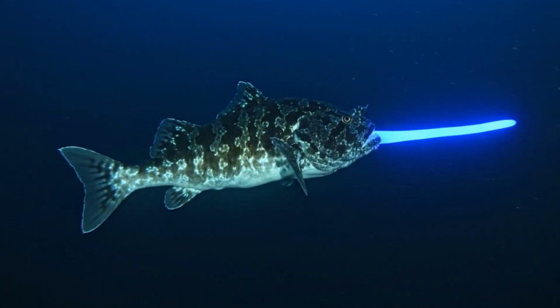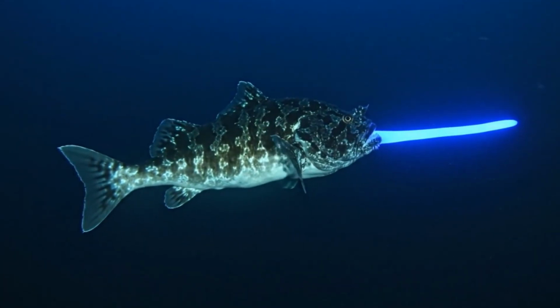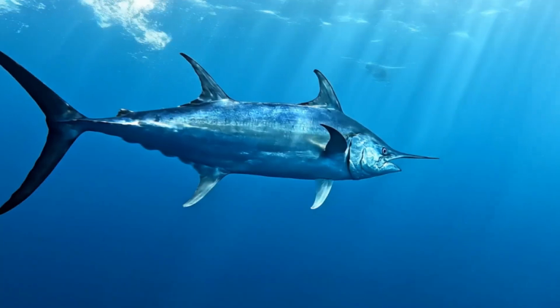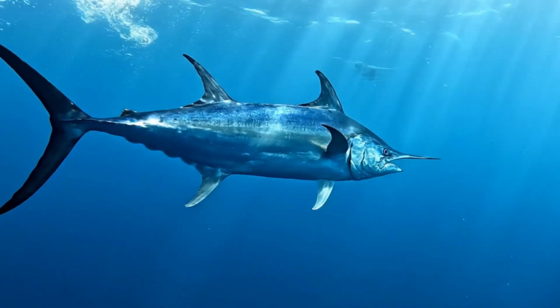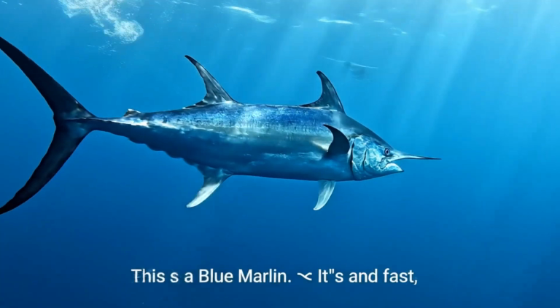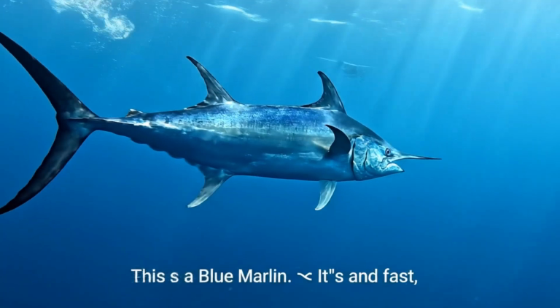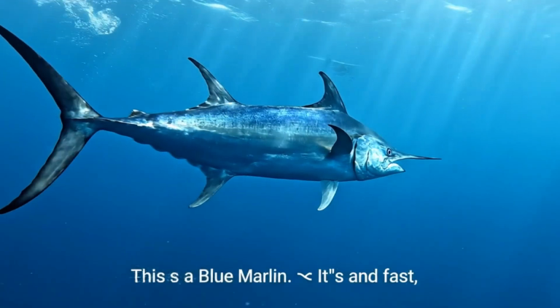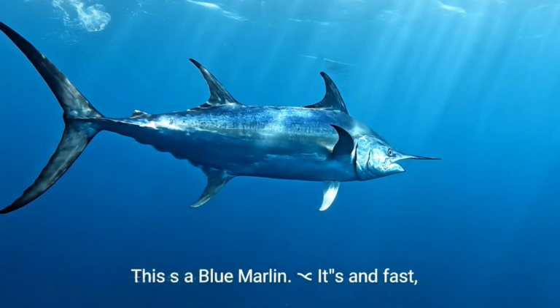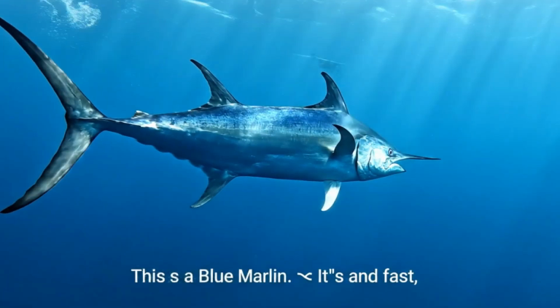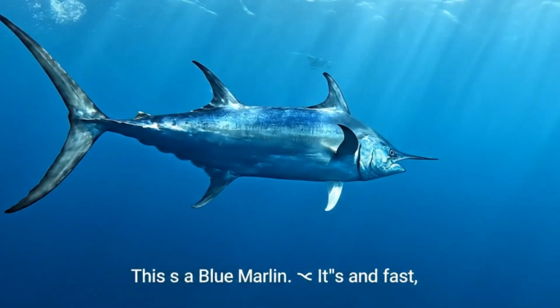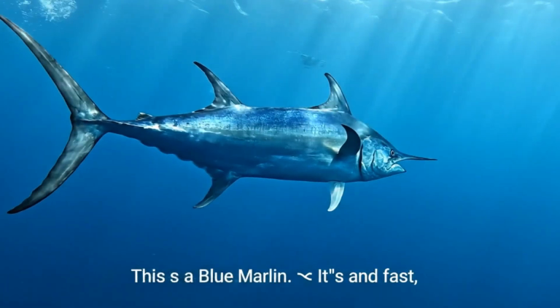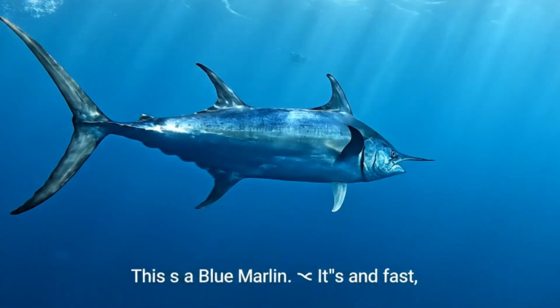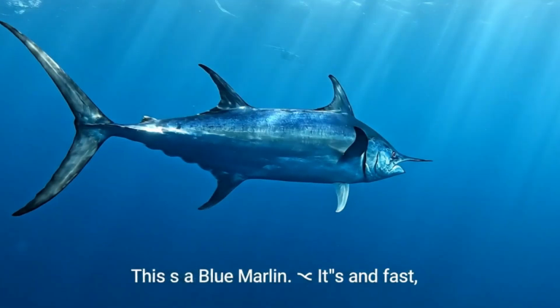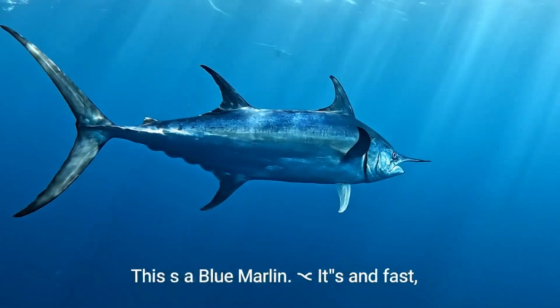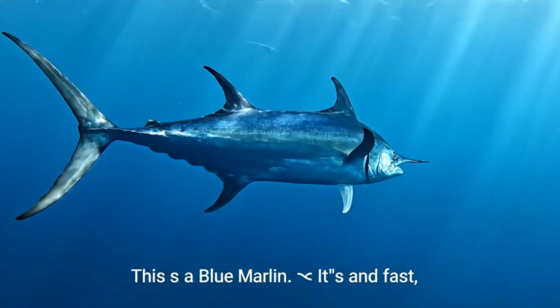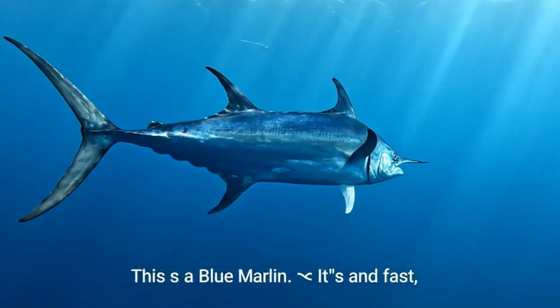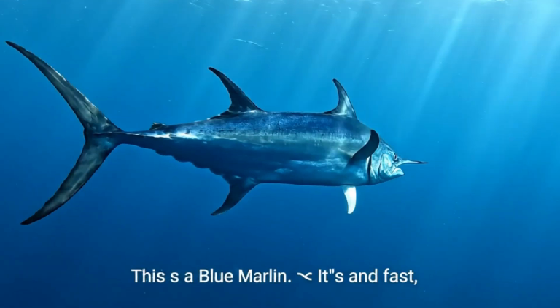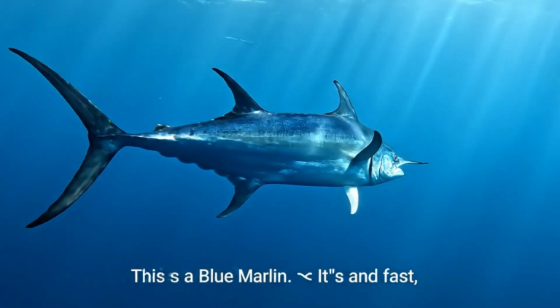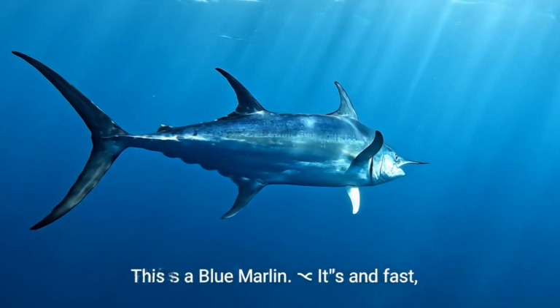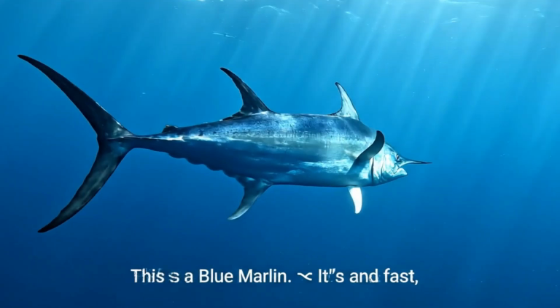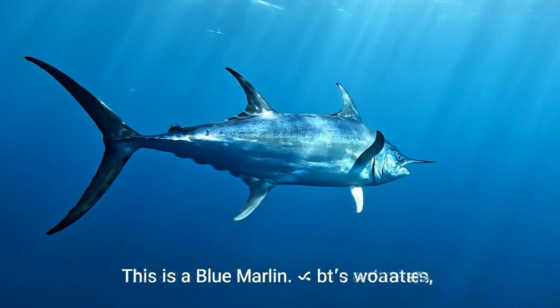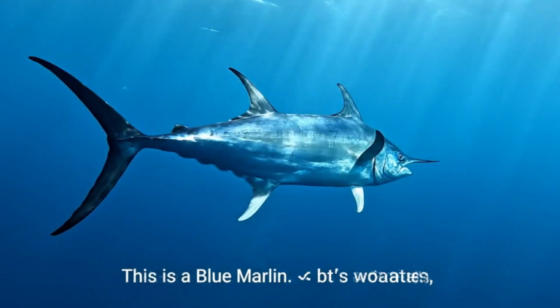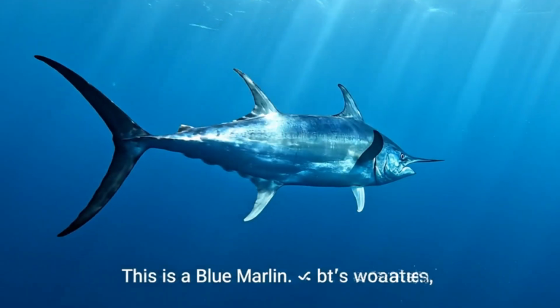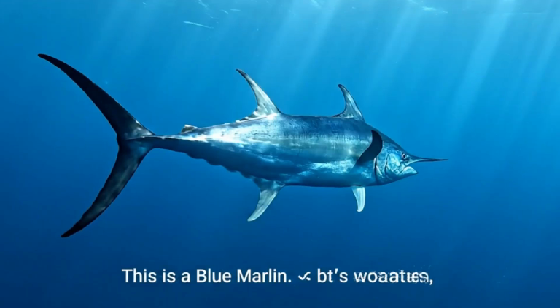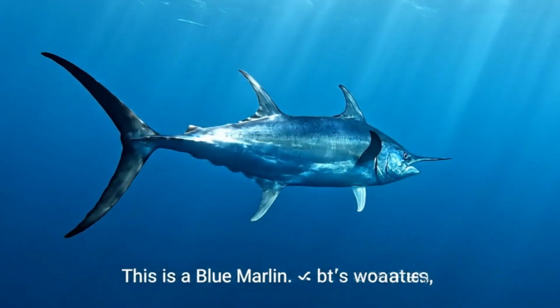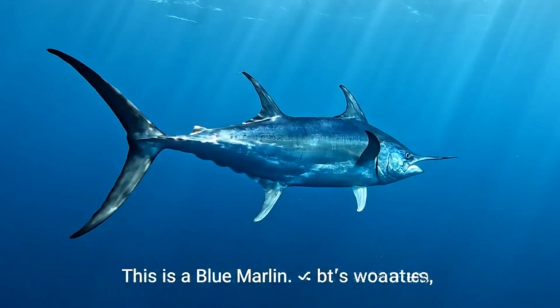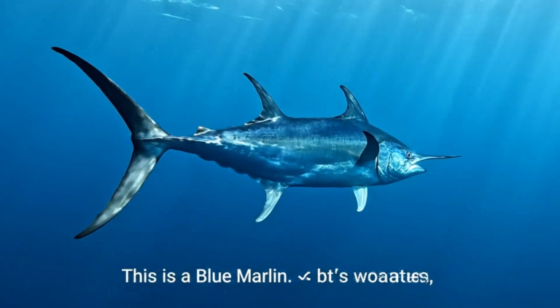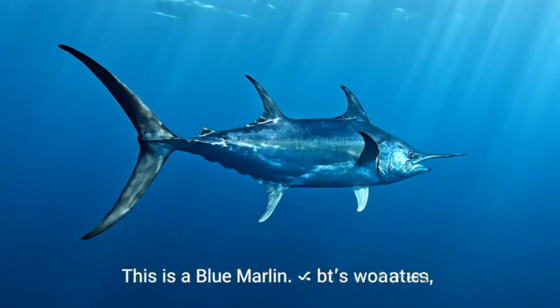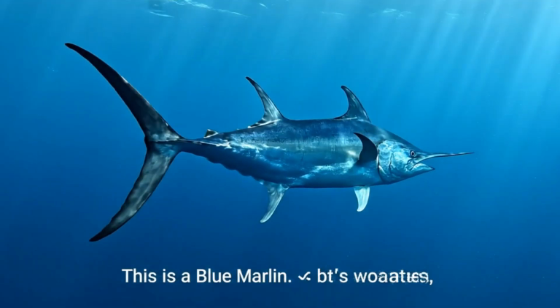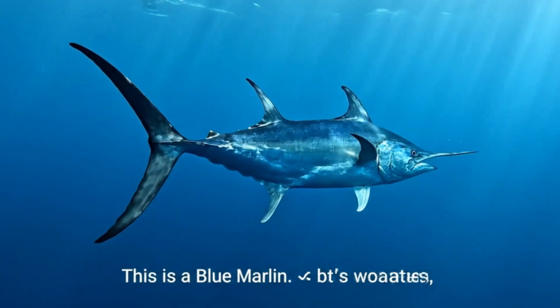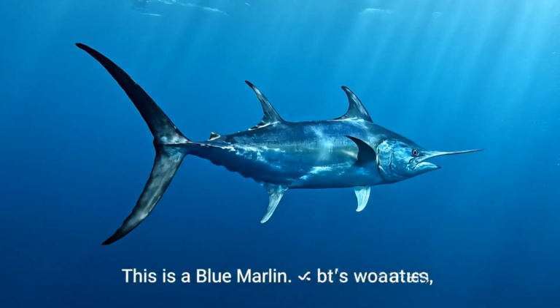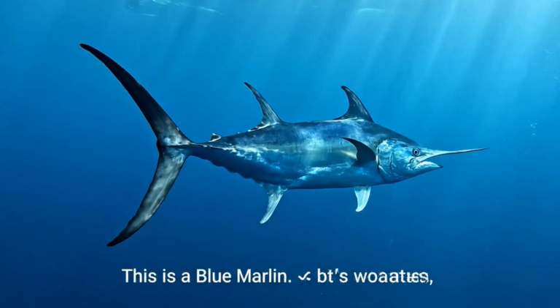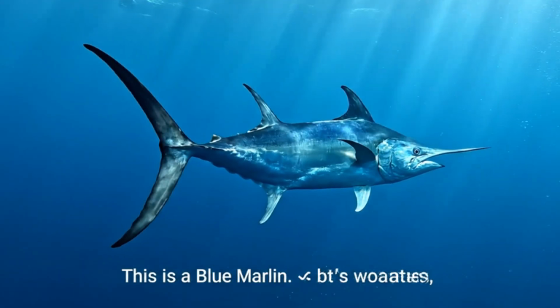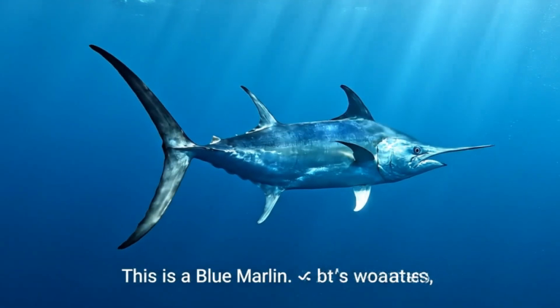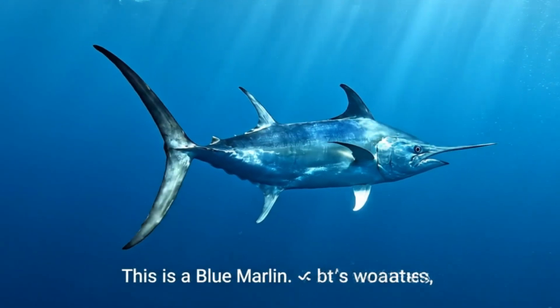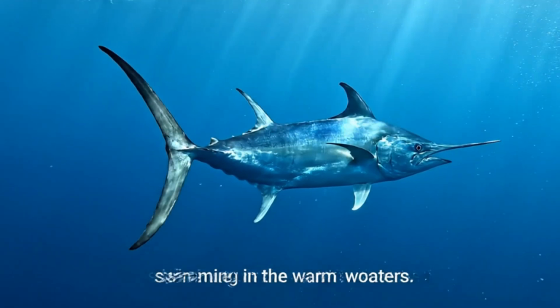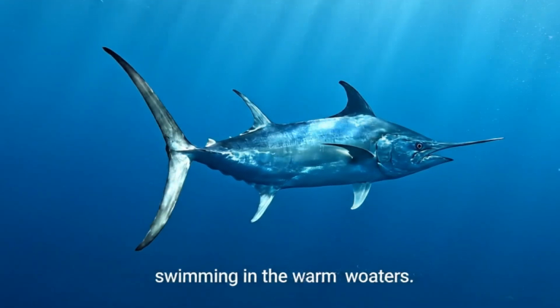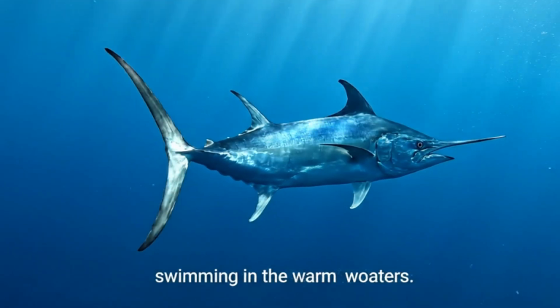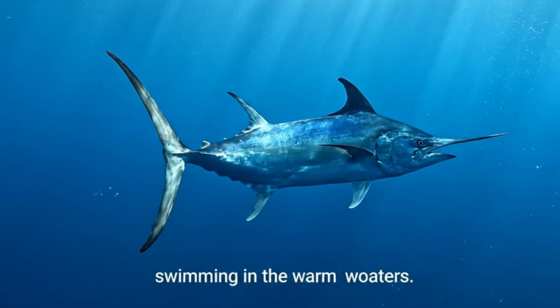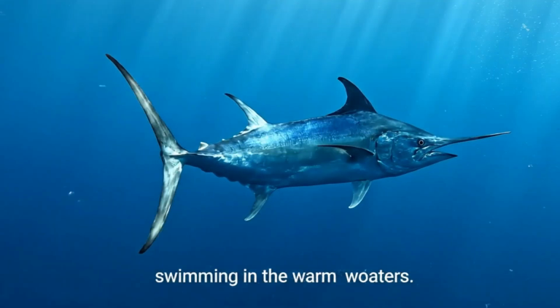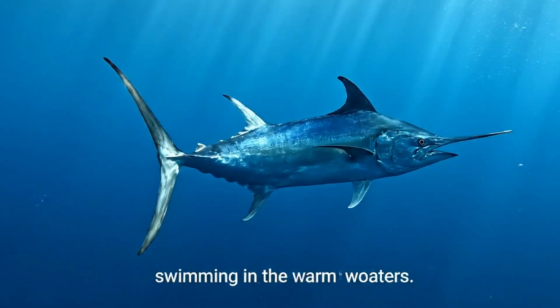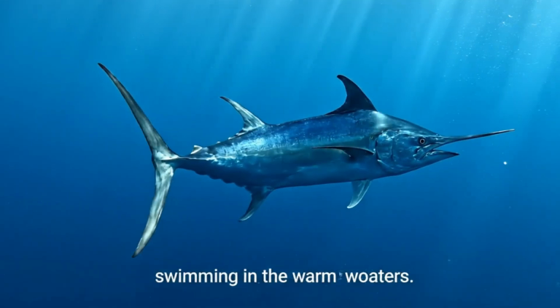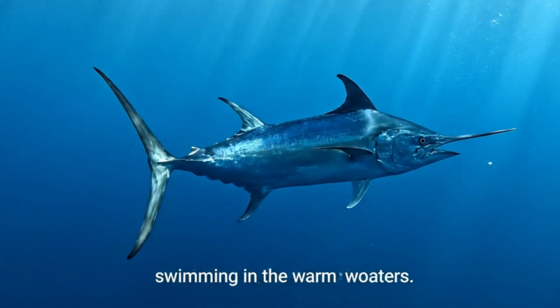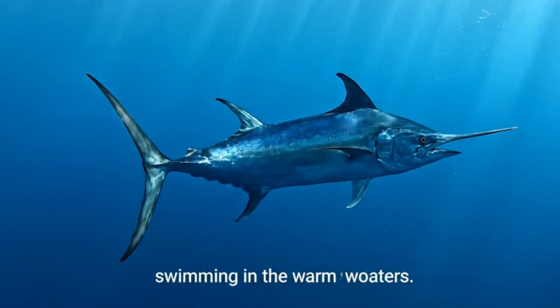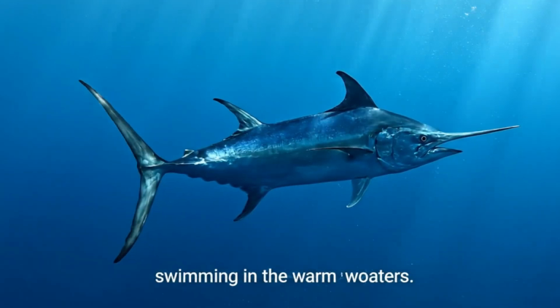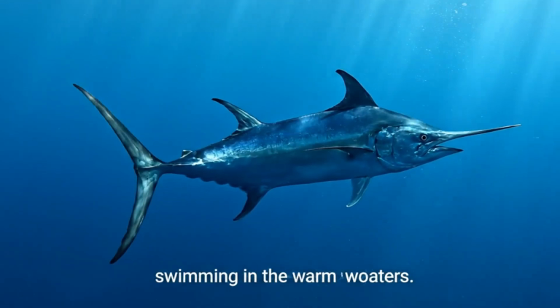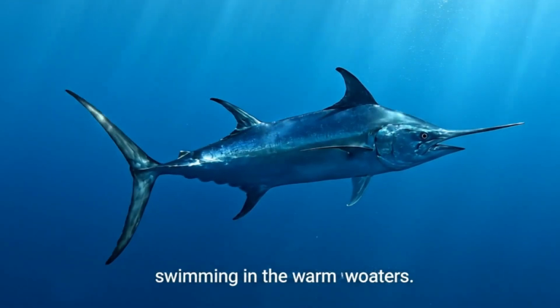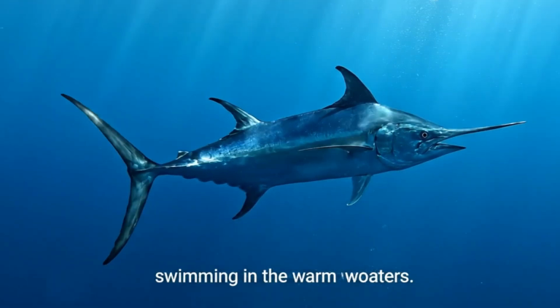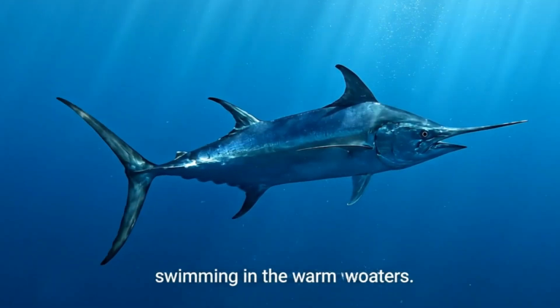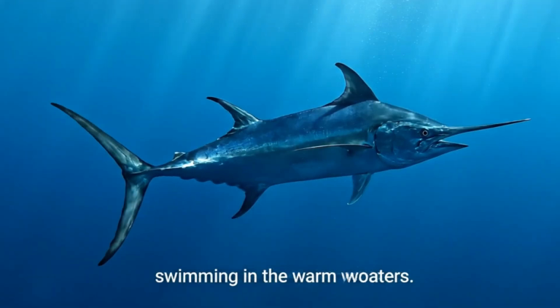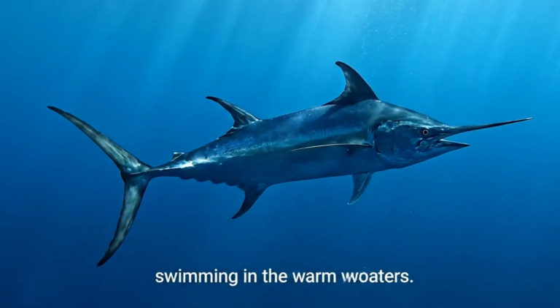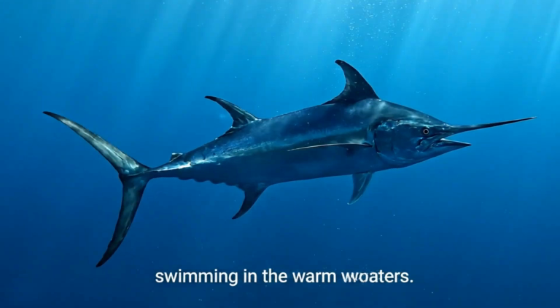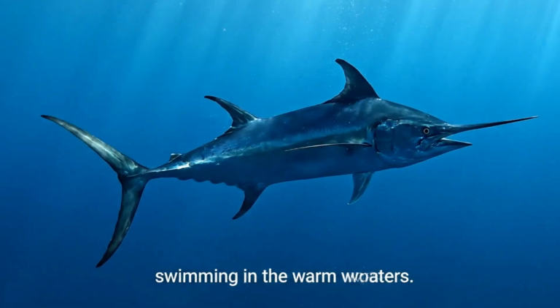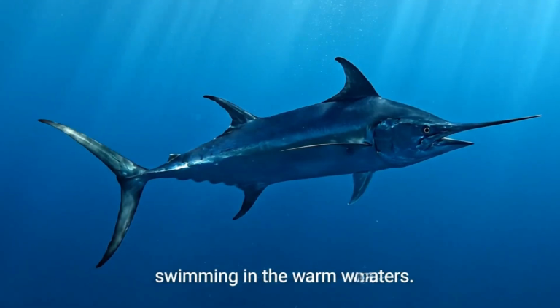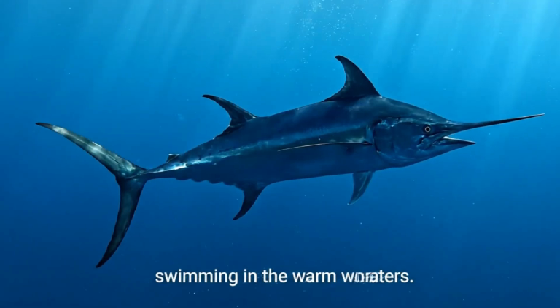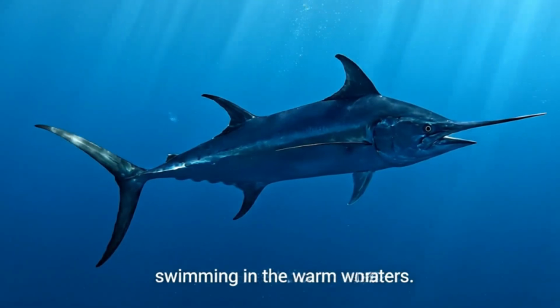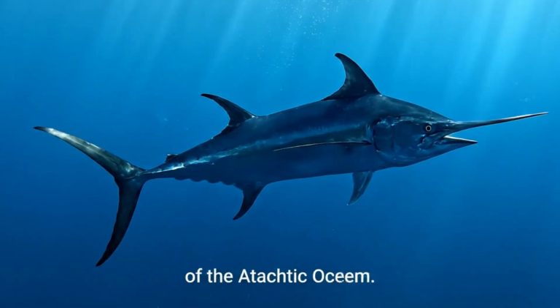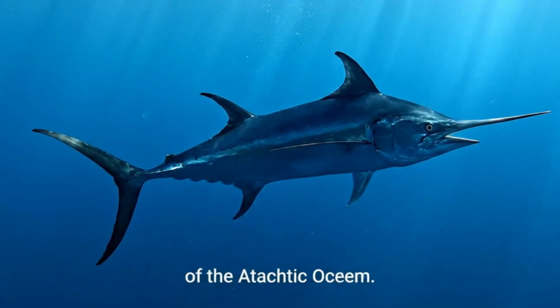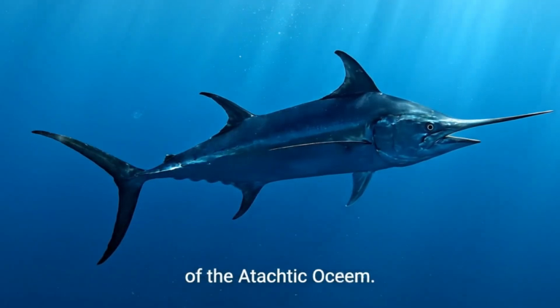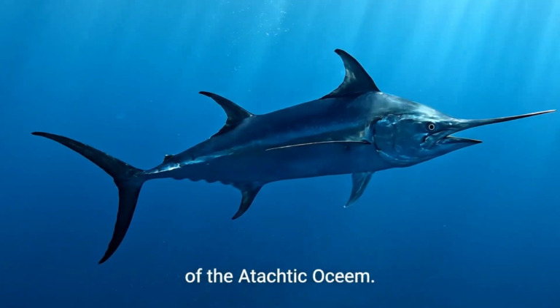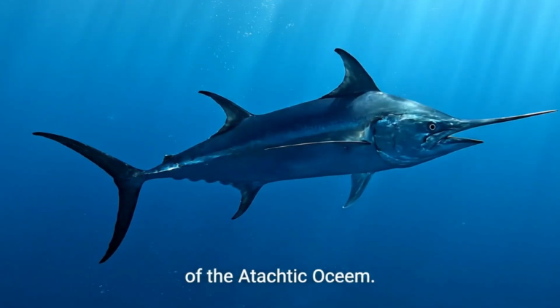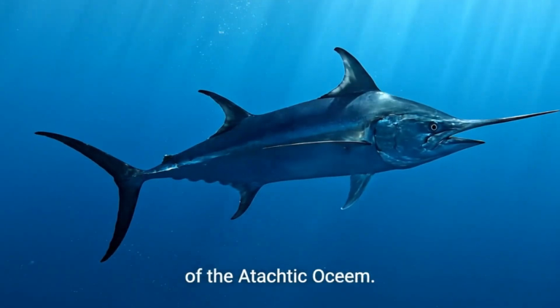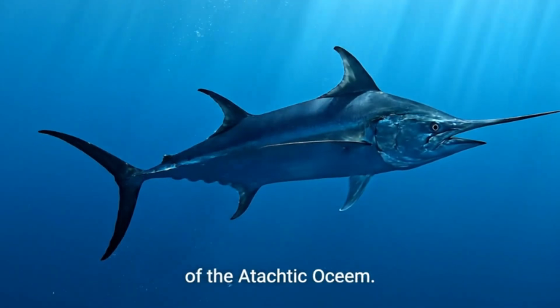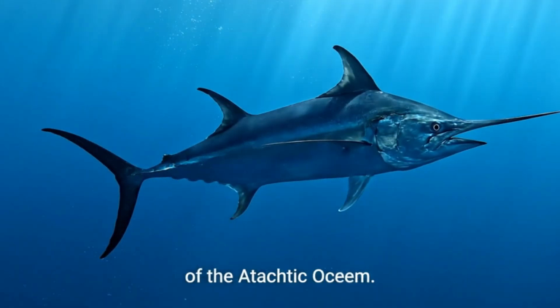This is a blue marlin. It's blue and fast, swimming in the warm waters of the Atlantic Ocean.